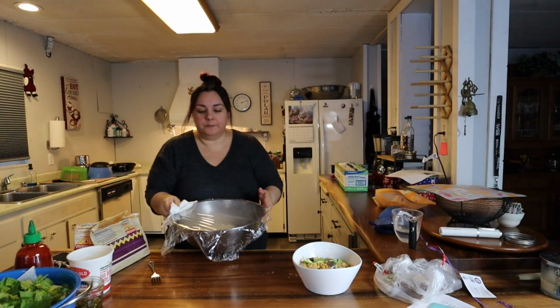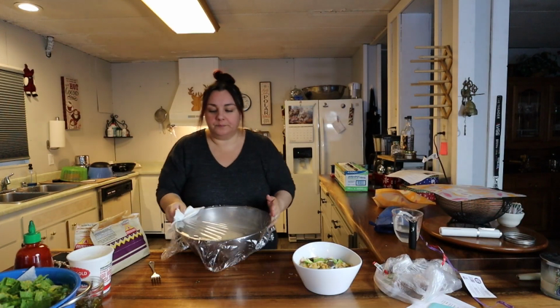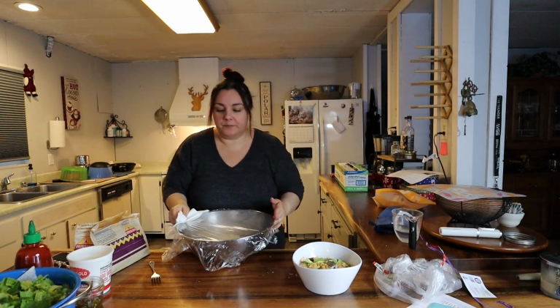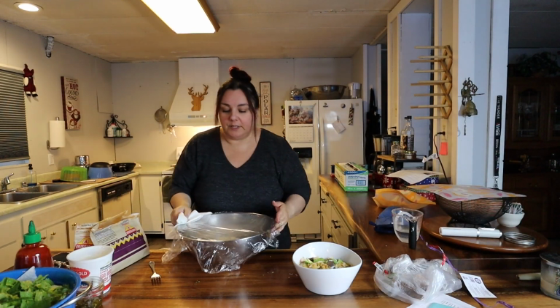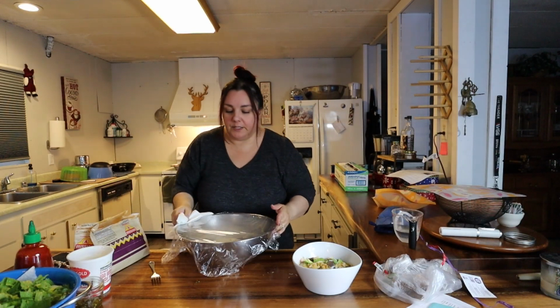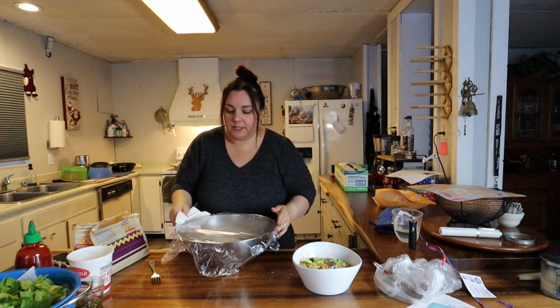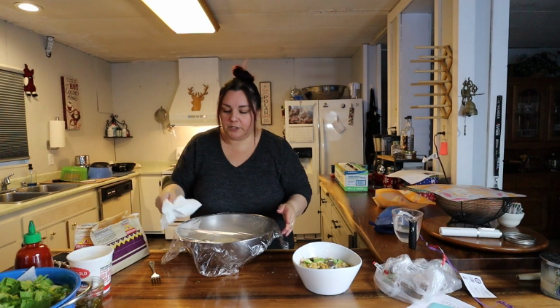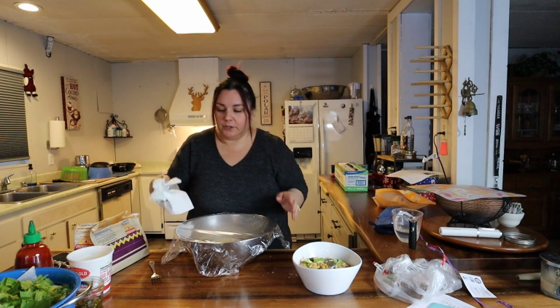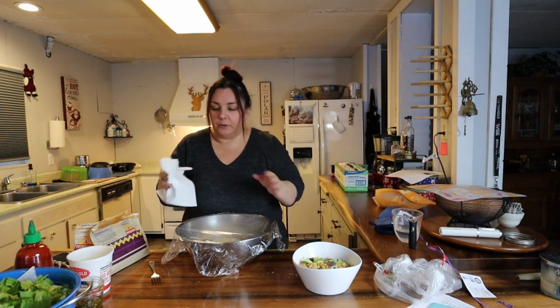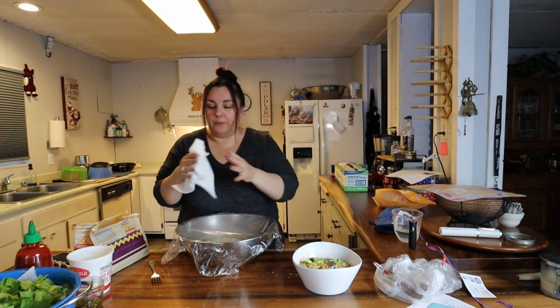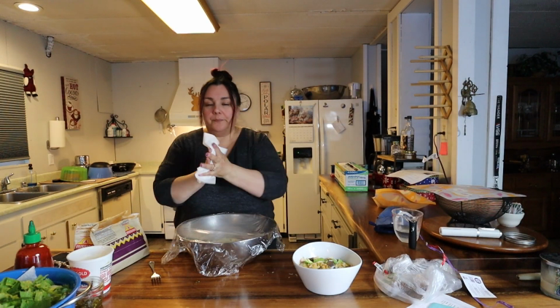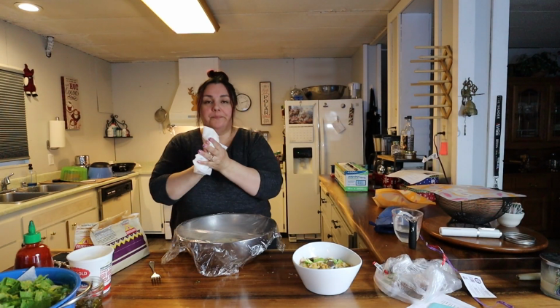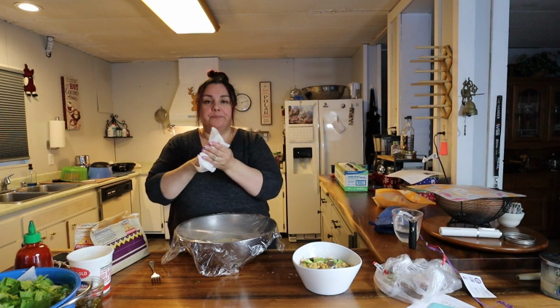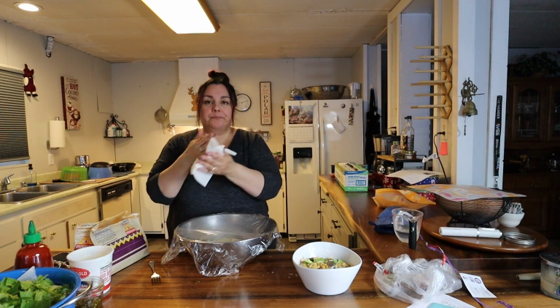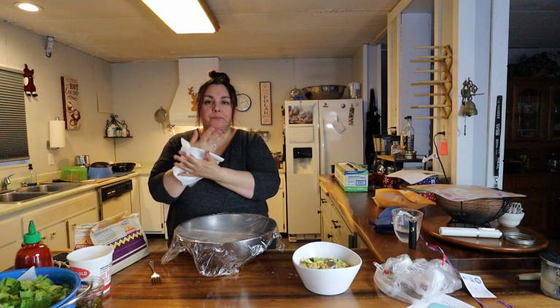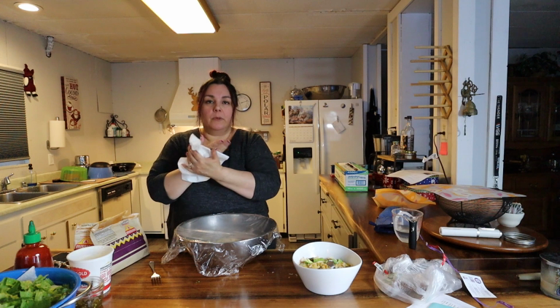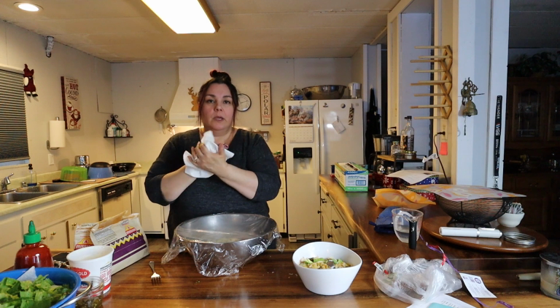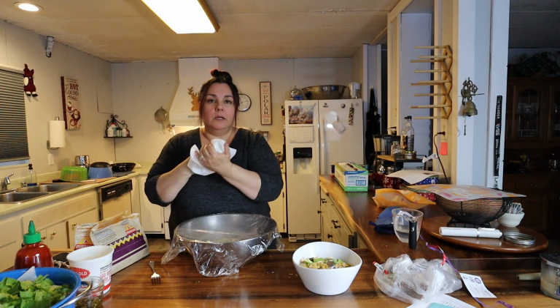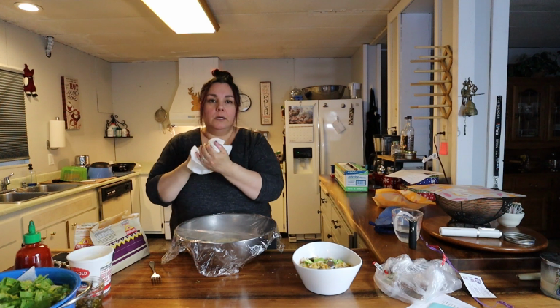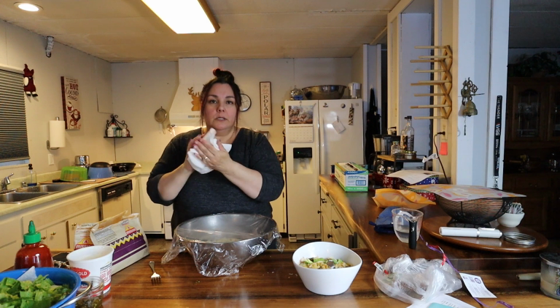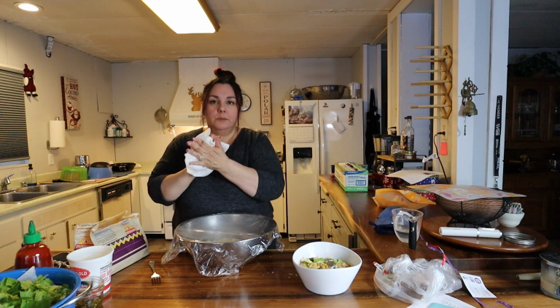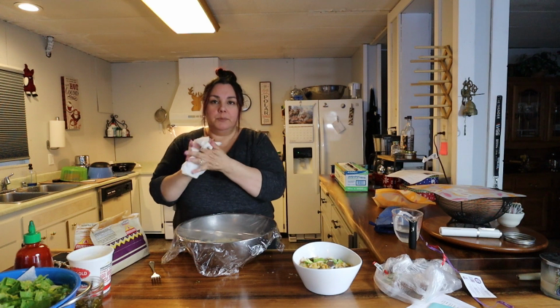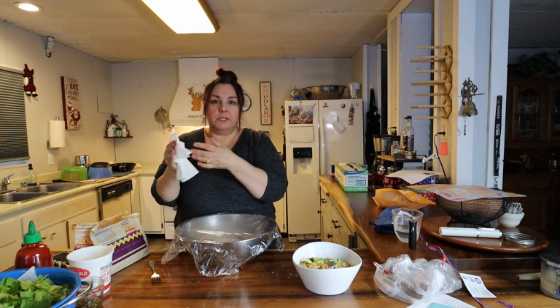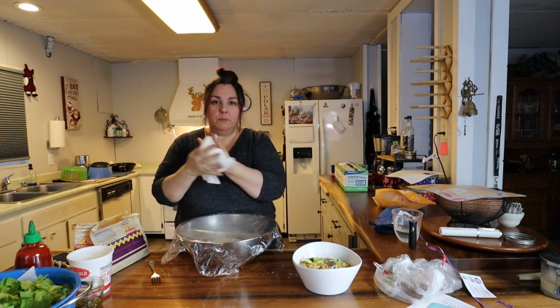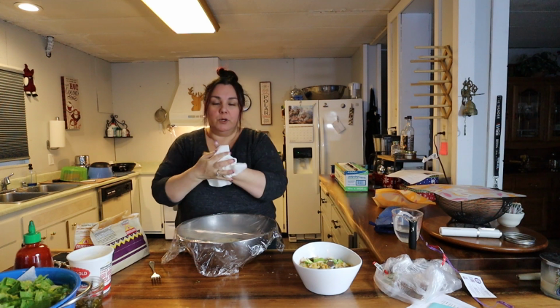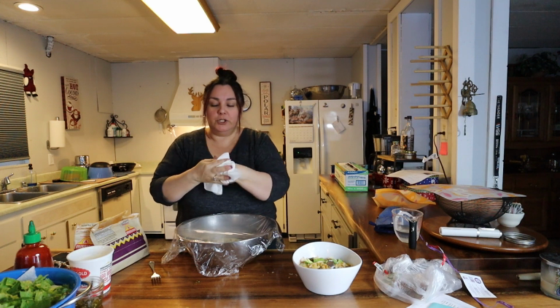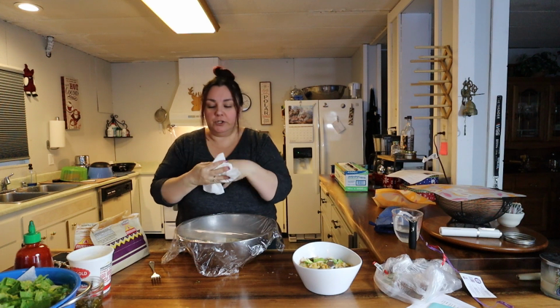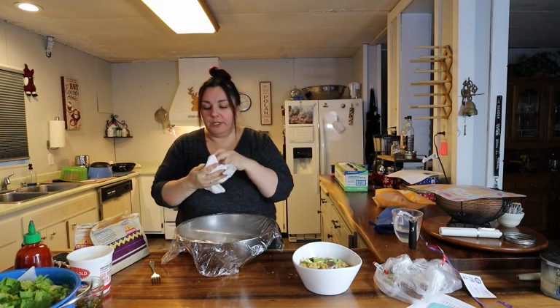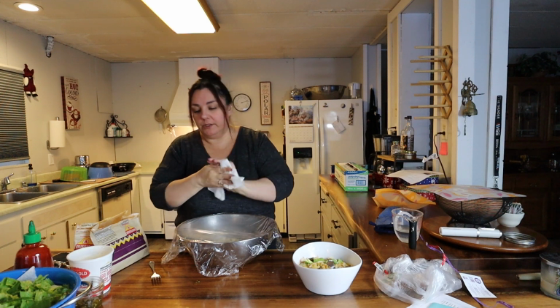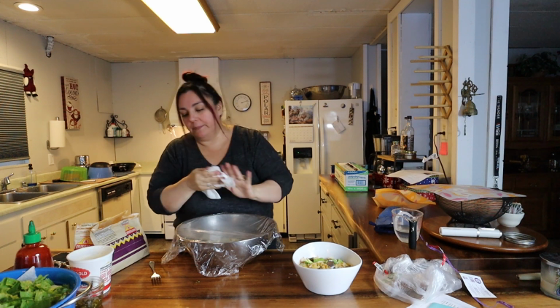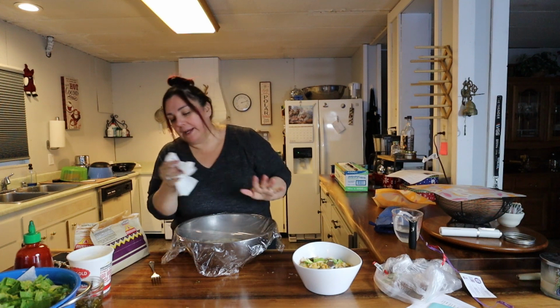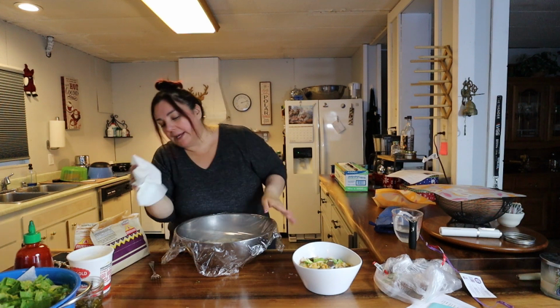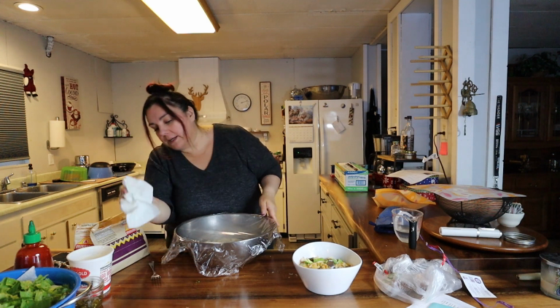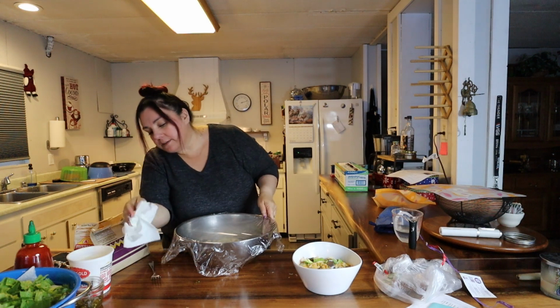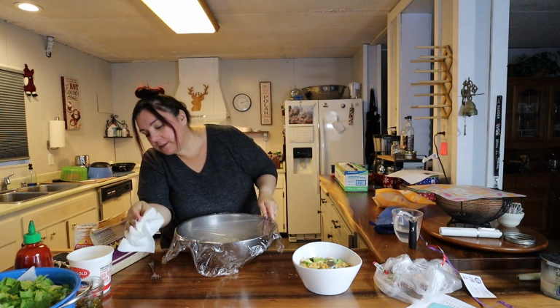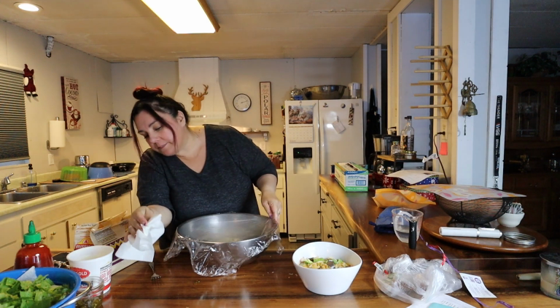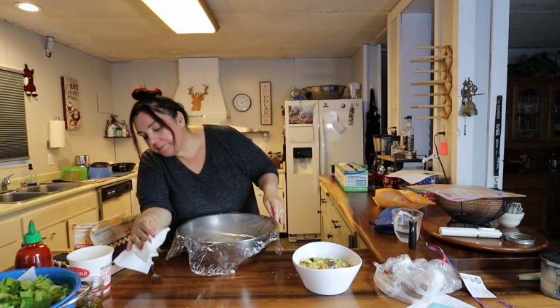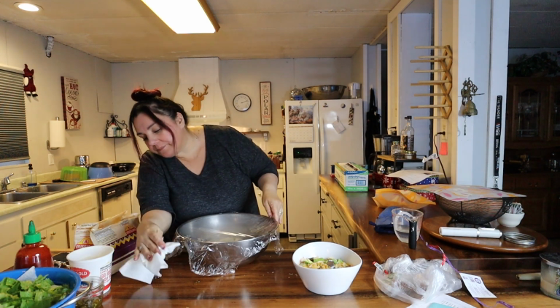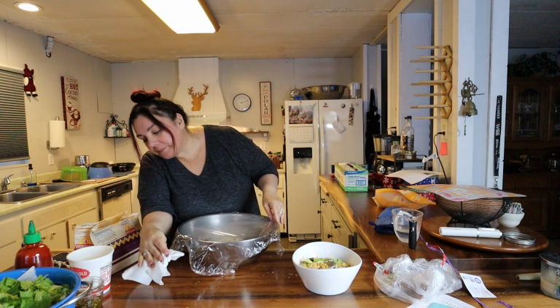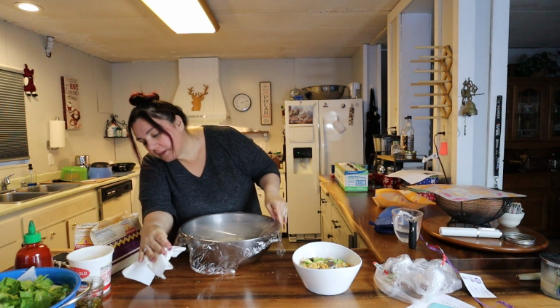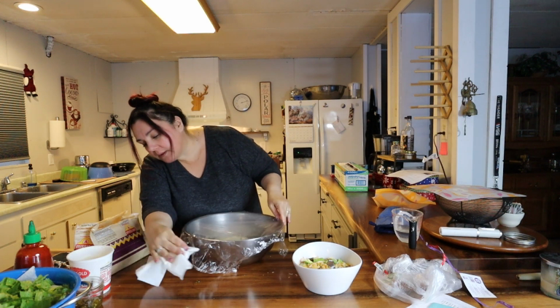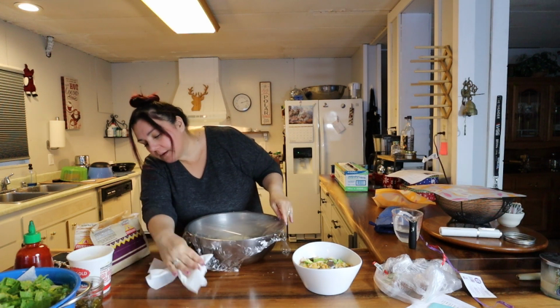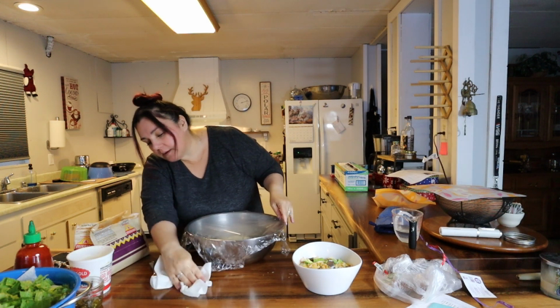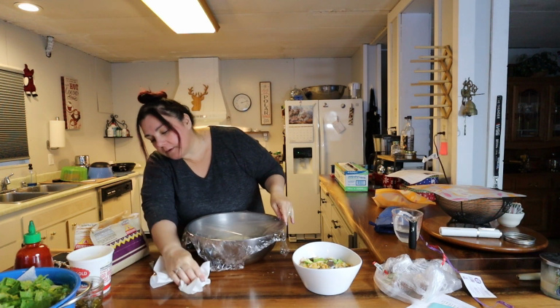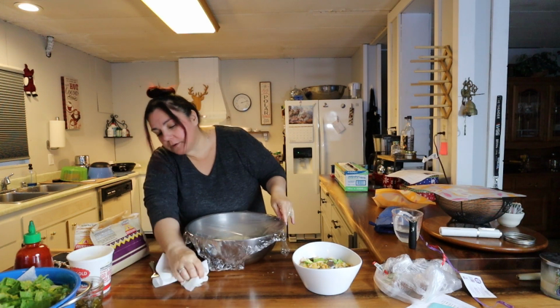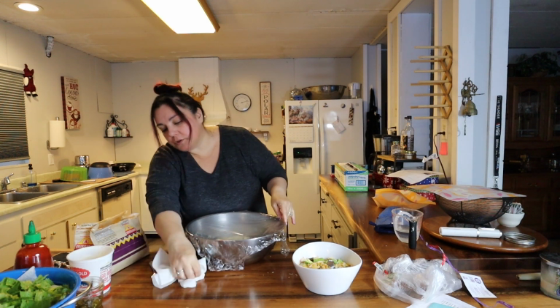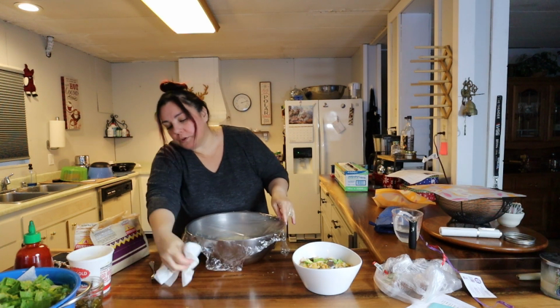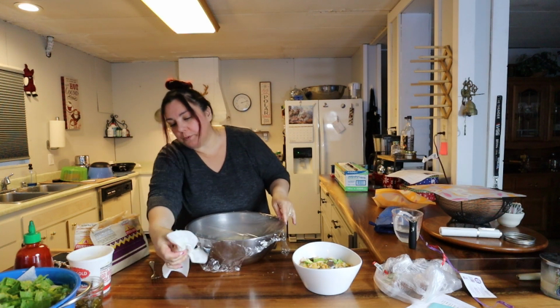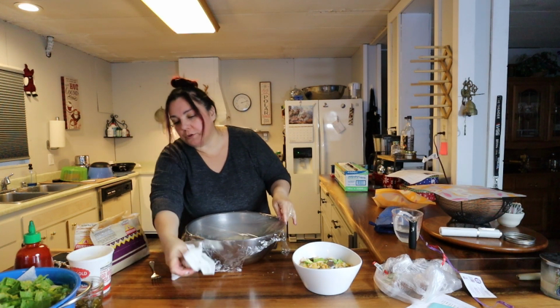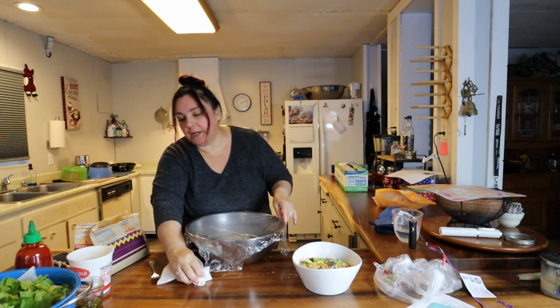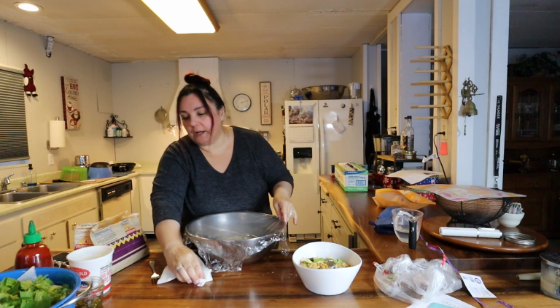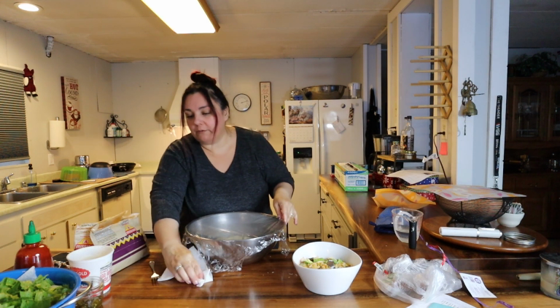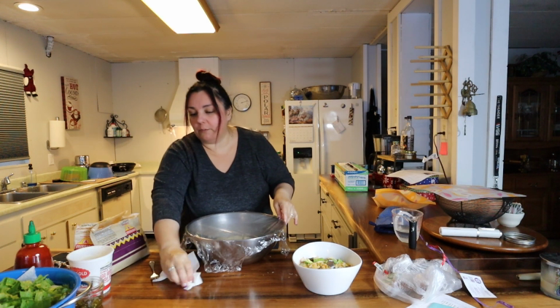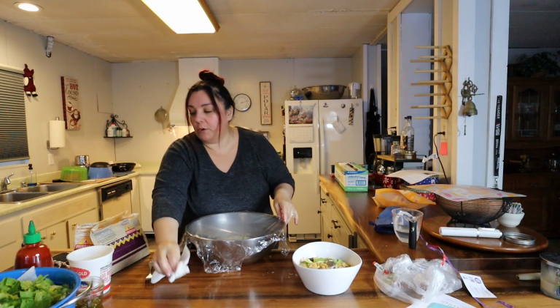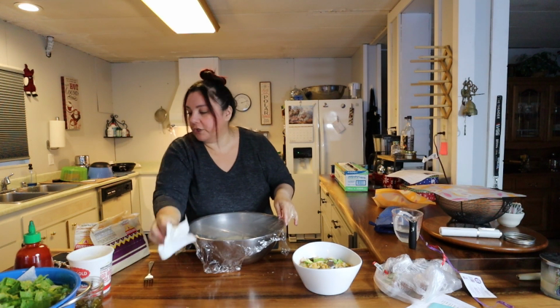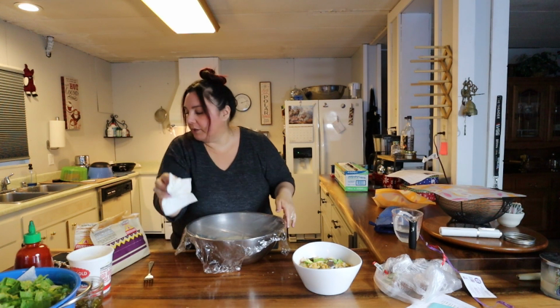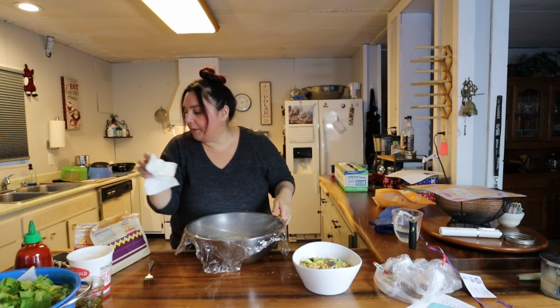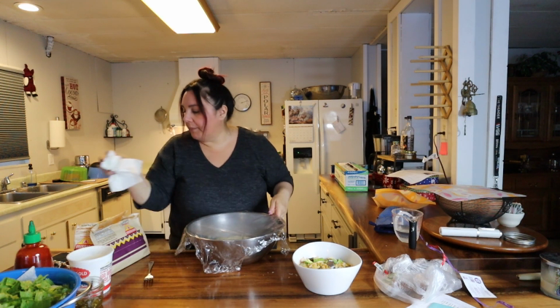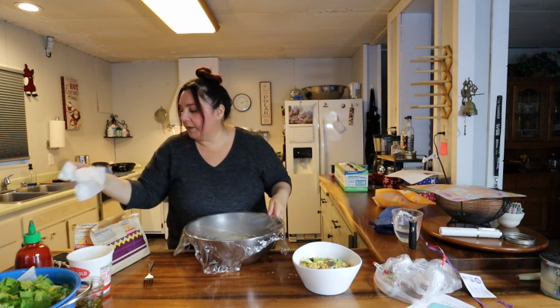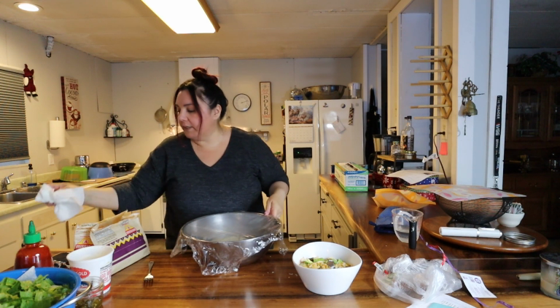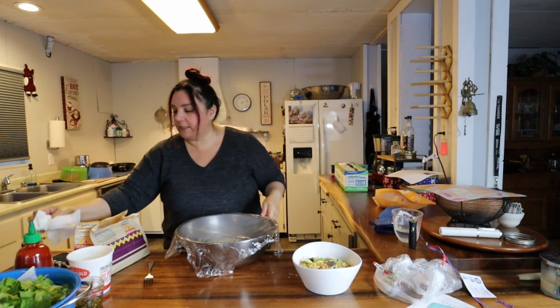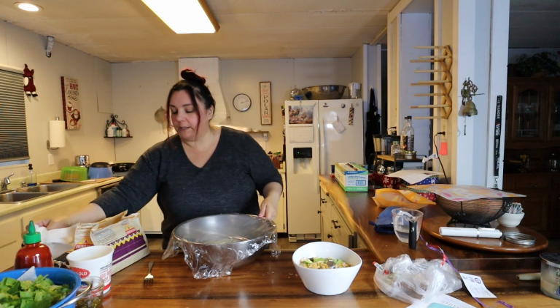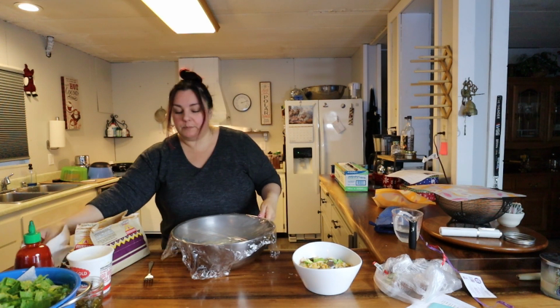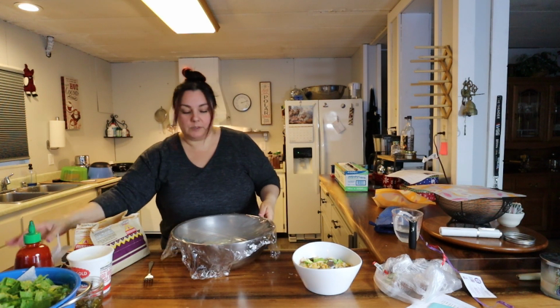I need to put some moisturizer on my hands — they're super dried out from washing them so many times.